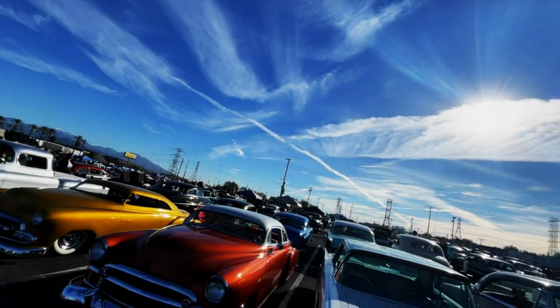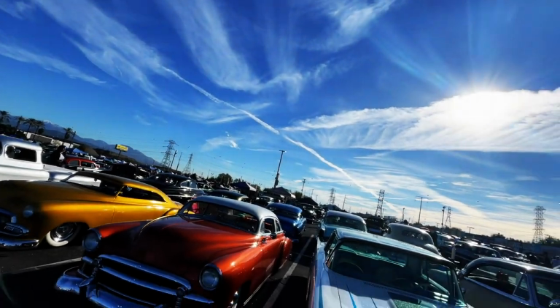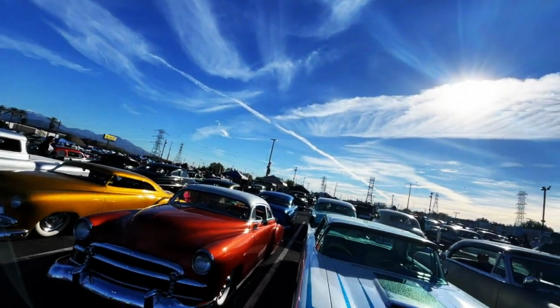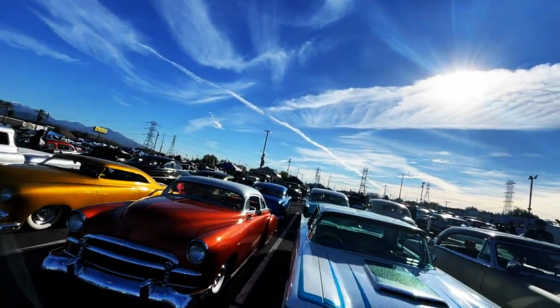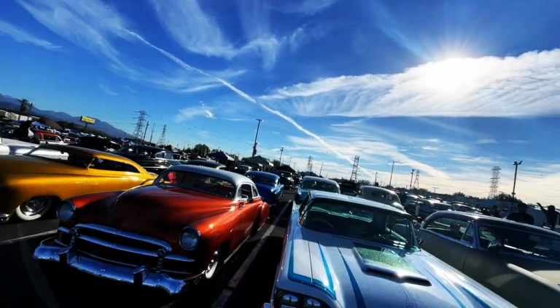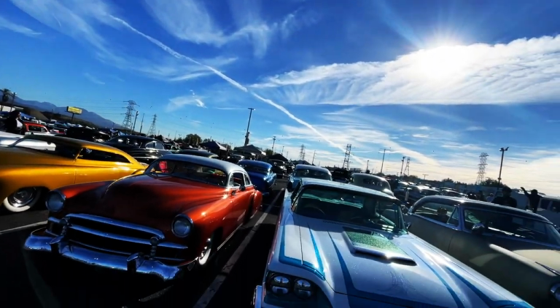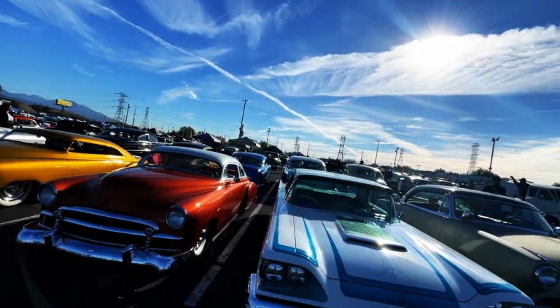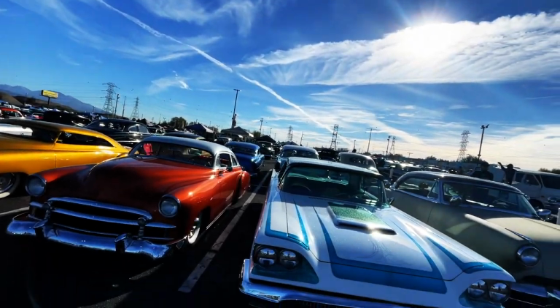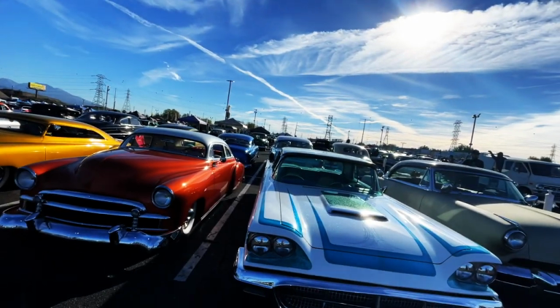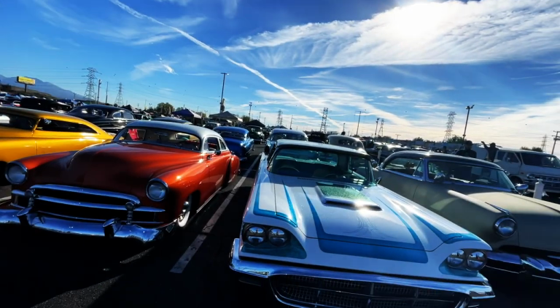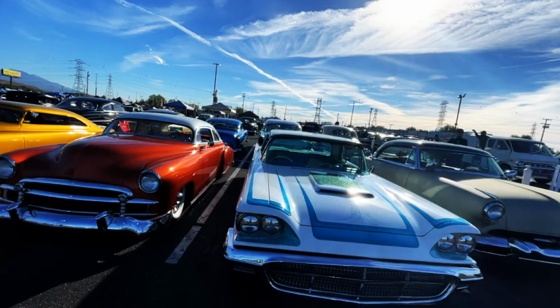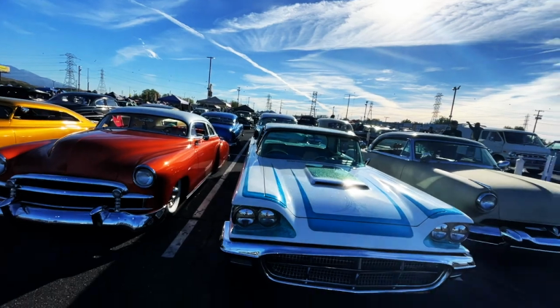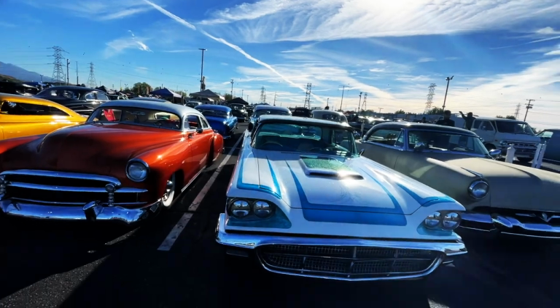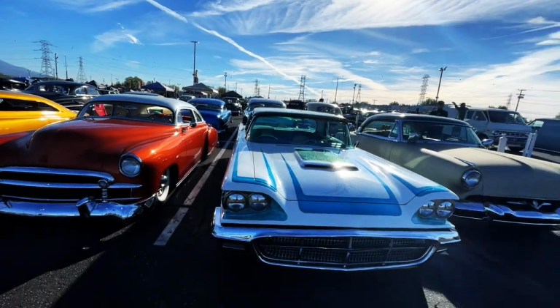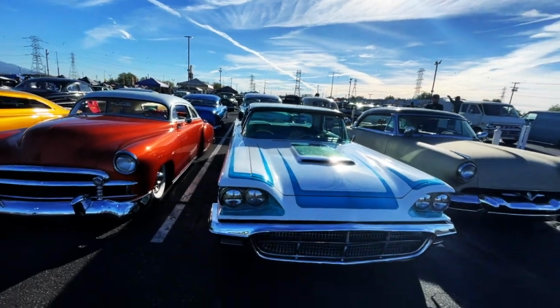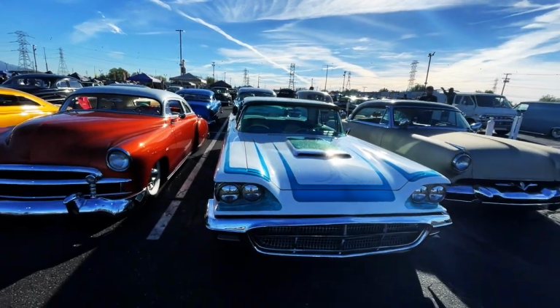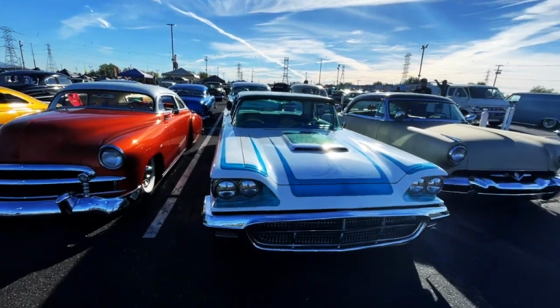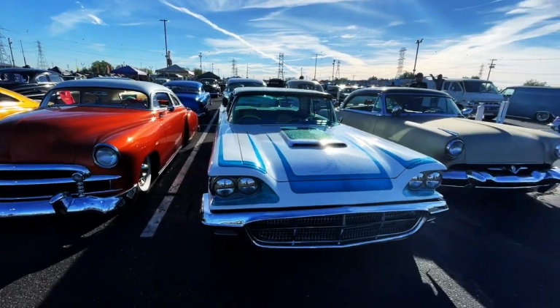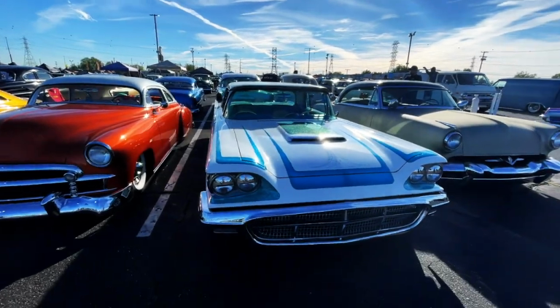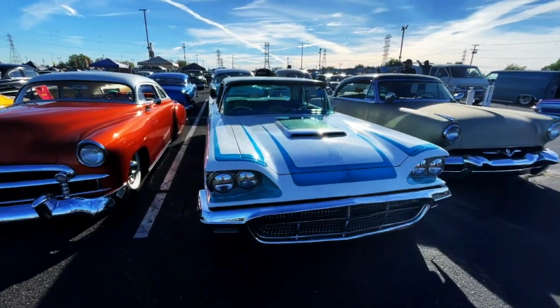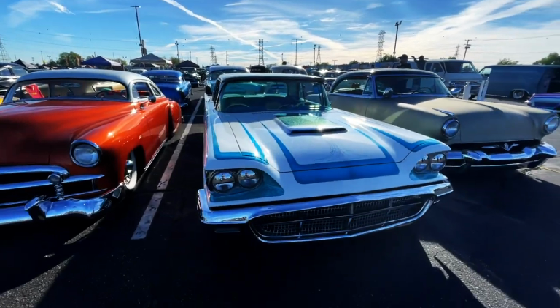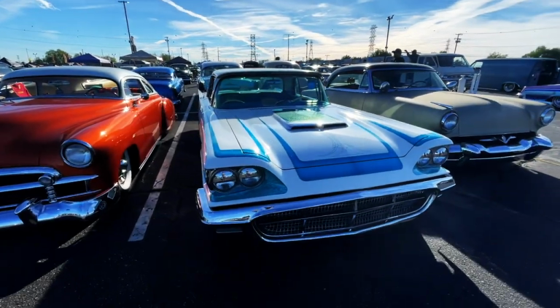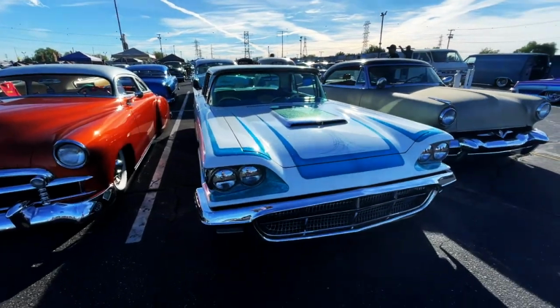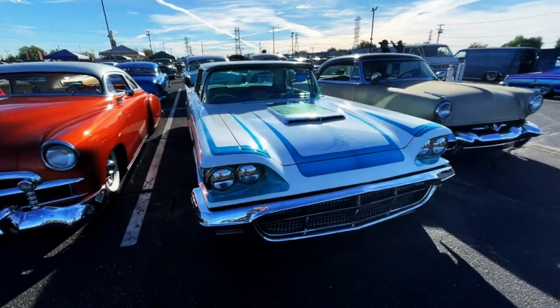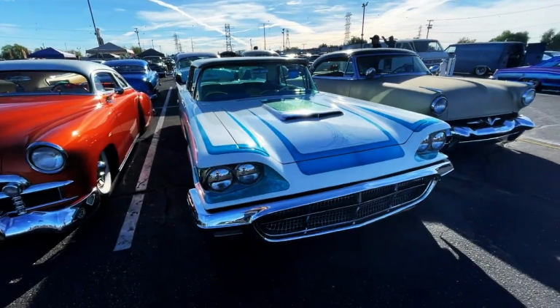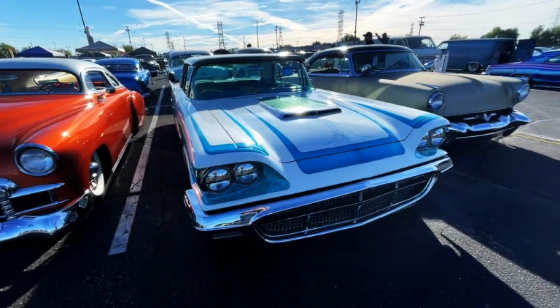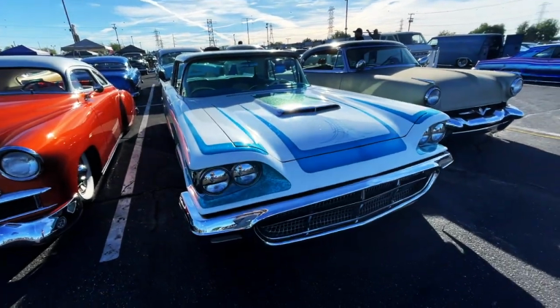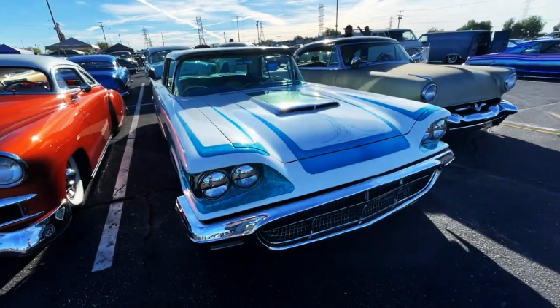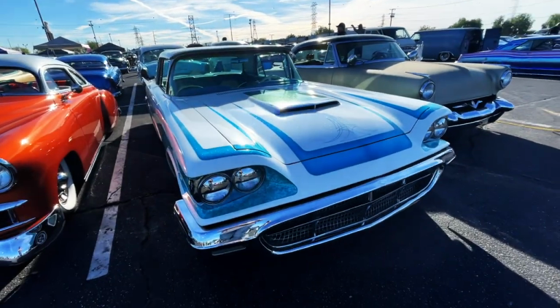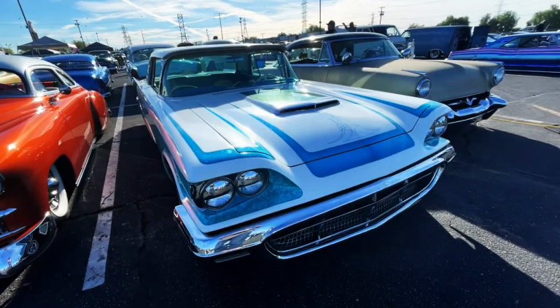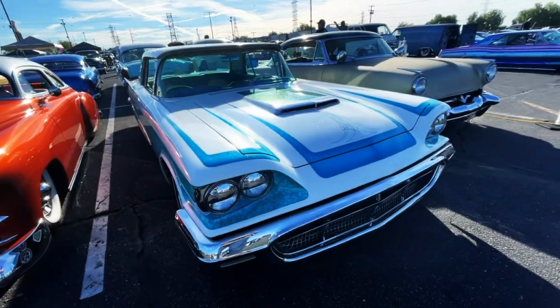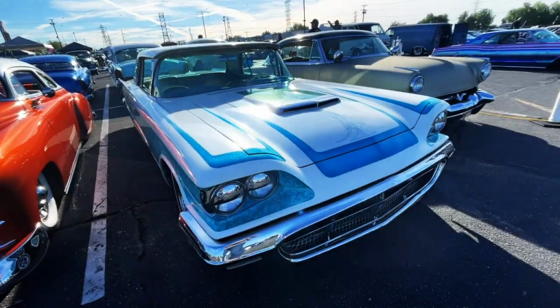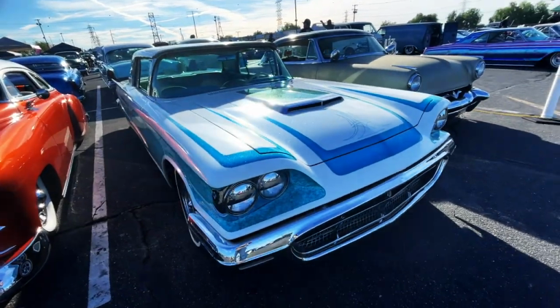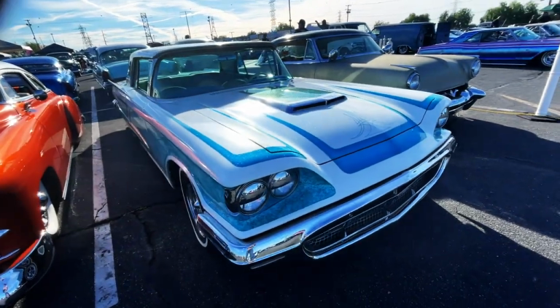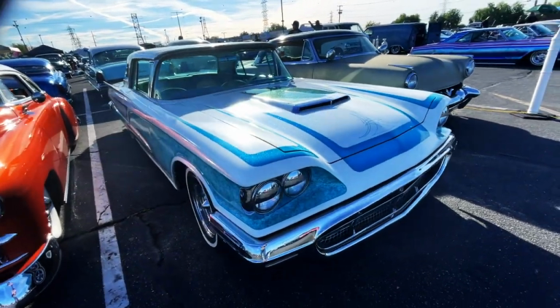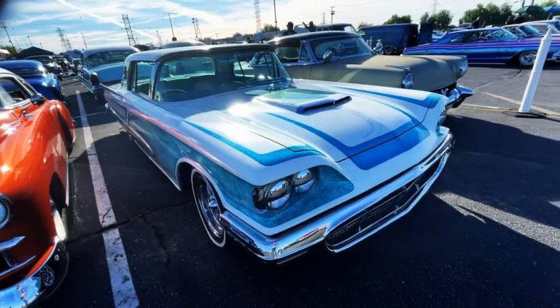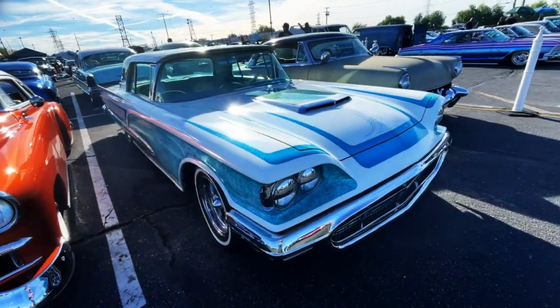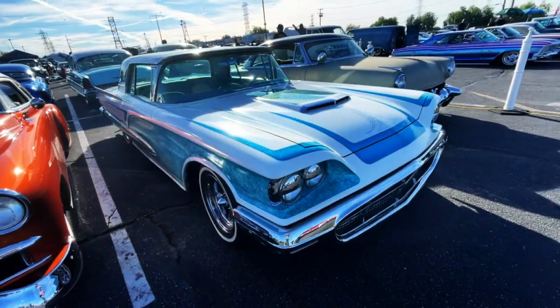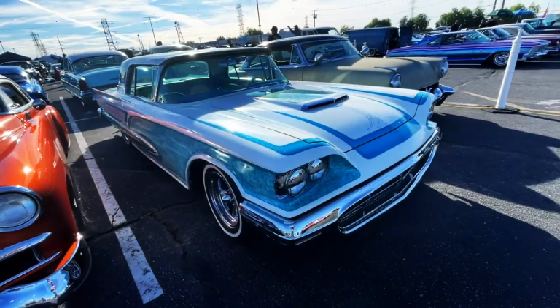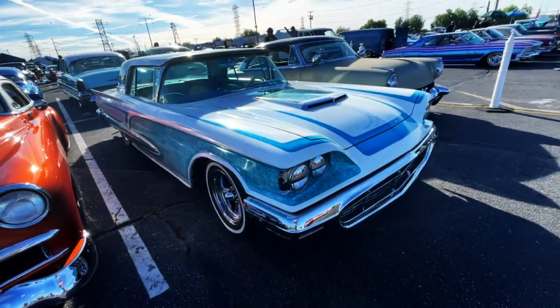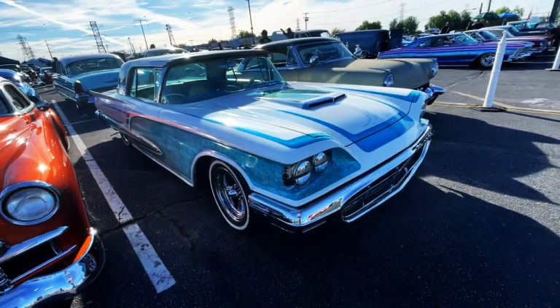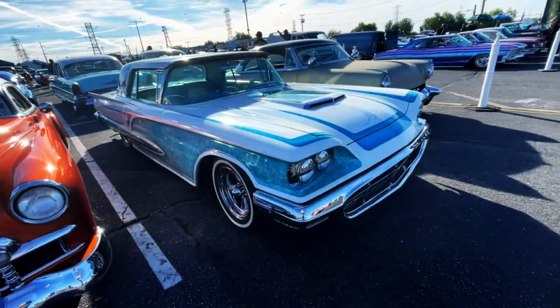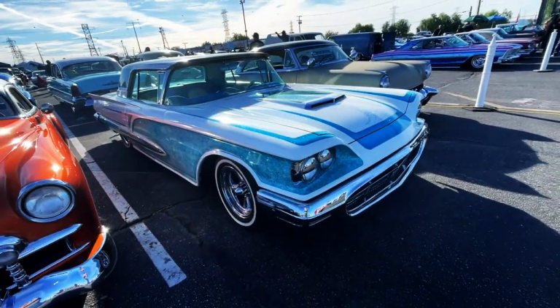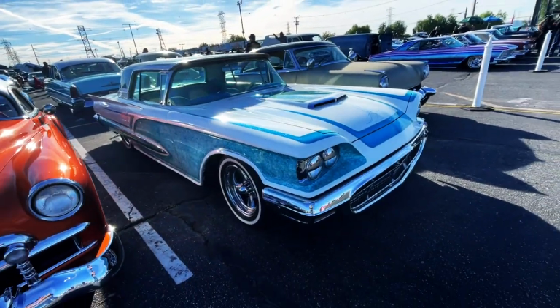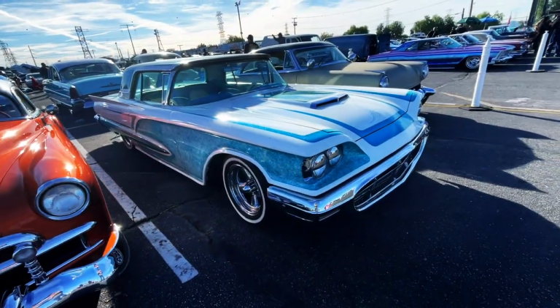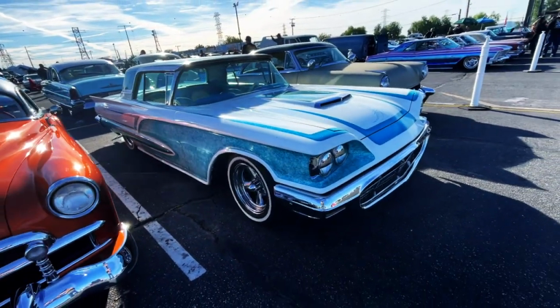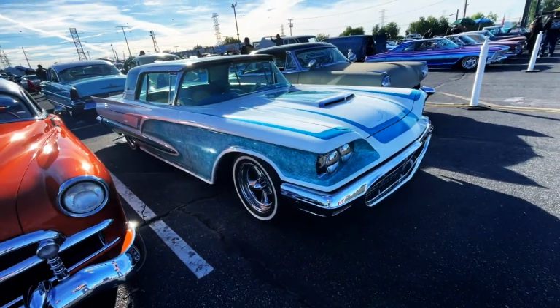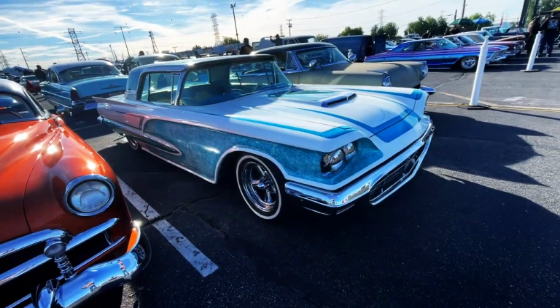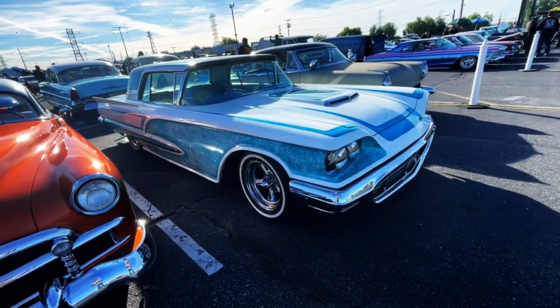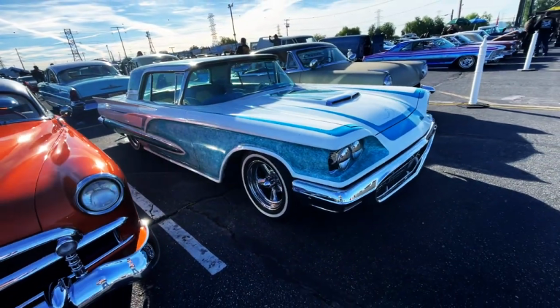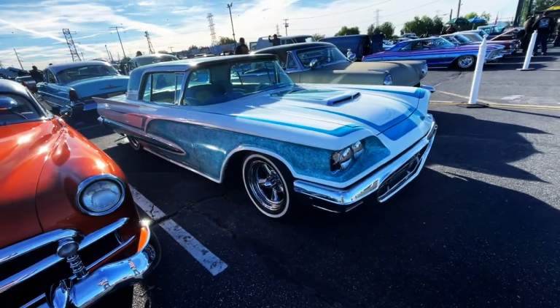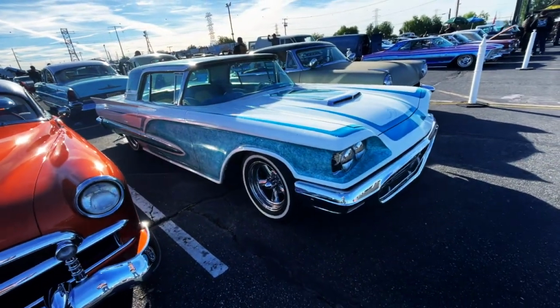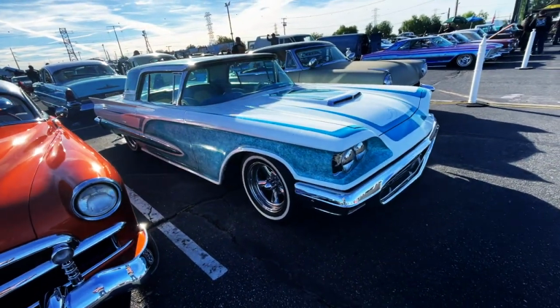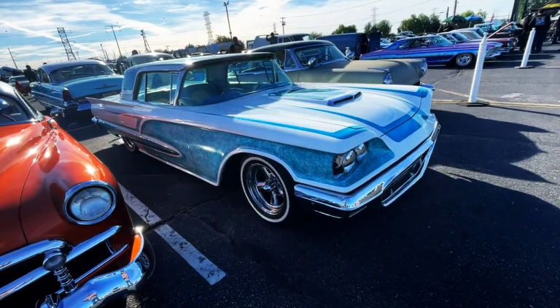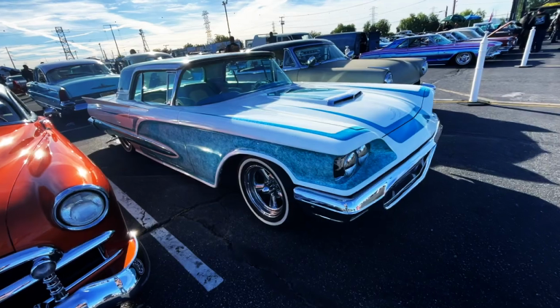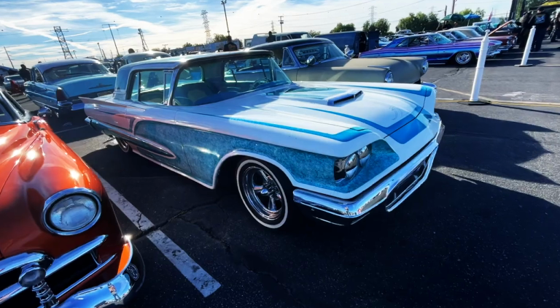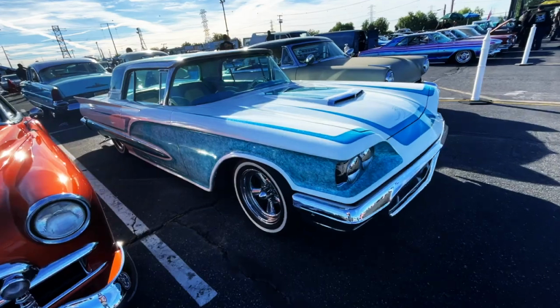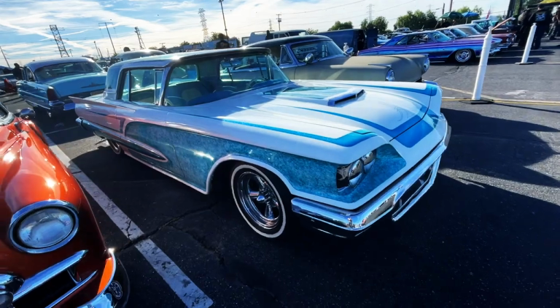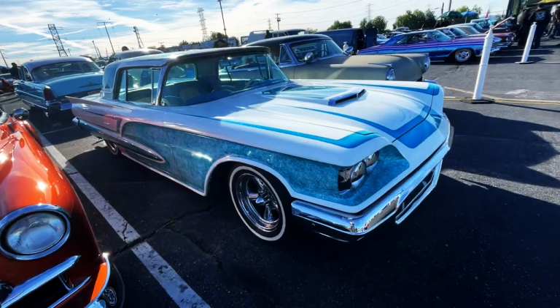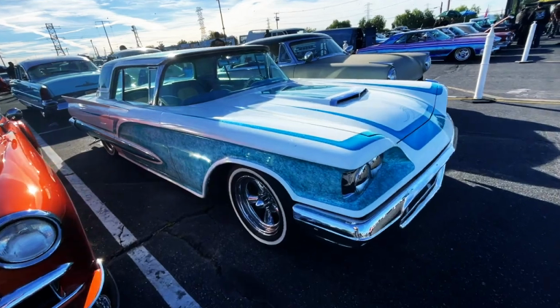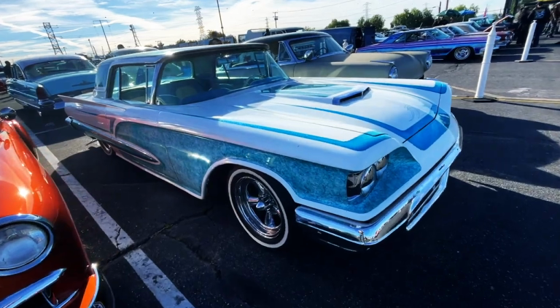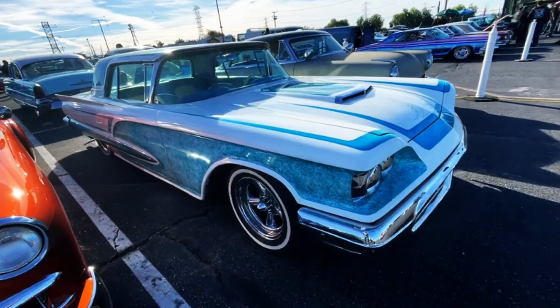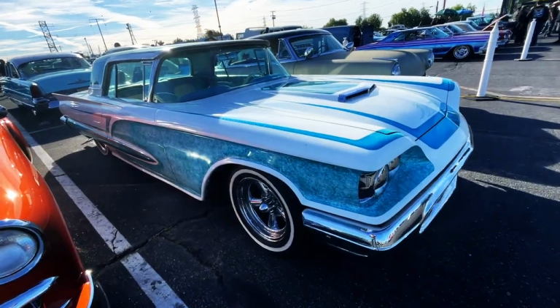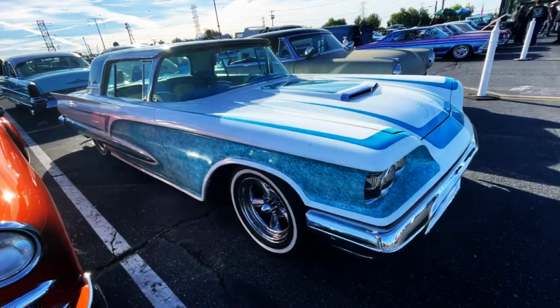What's up, people? Welcome back to Best of Show. We are at Moon Eyes out here in Irwindale Speedway.